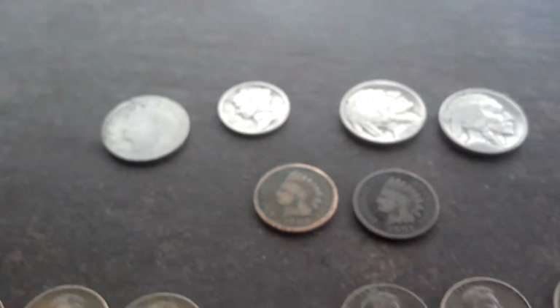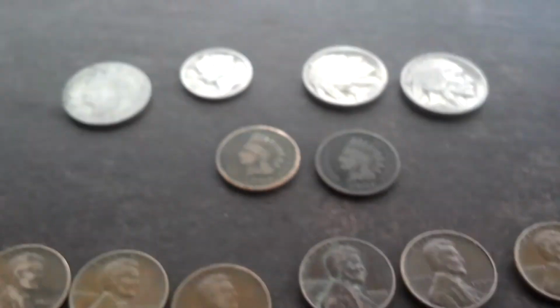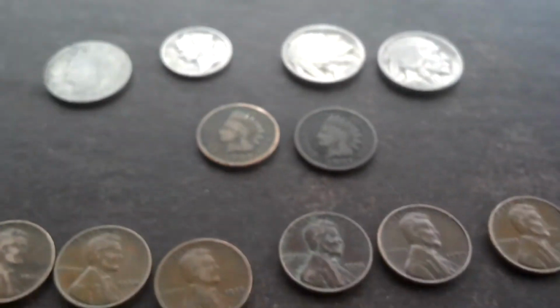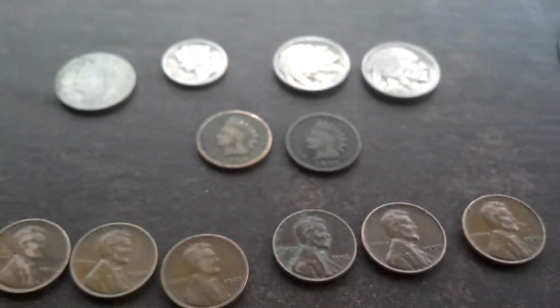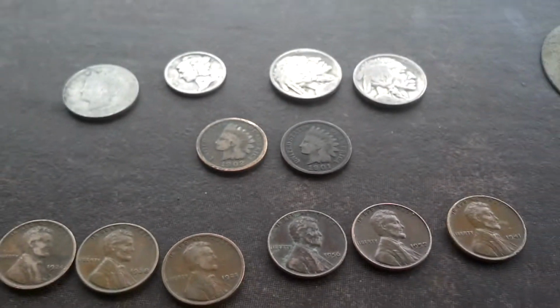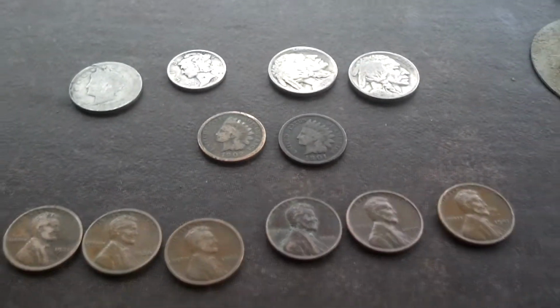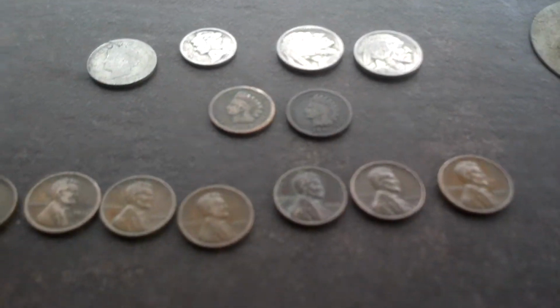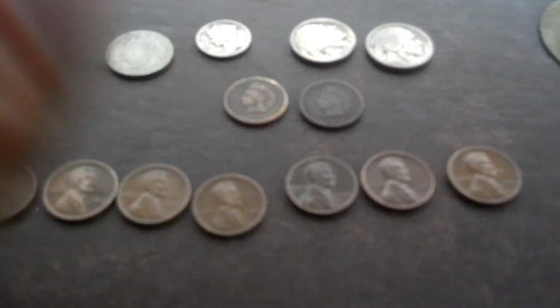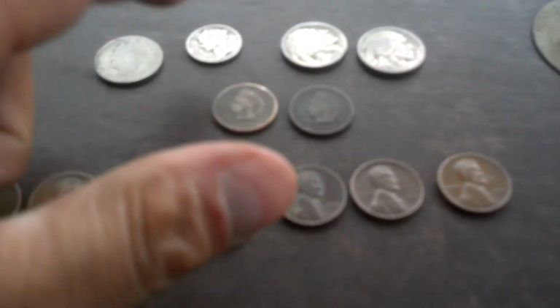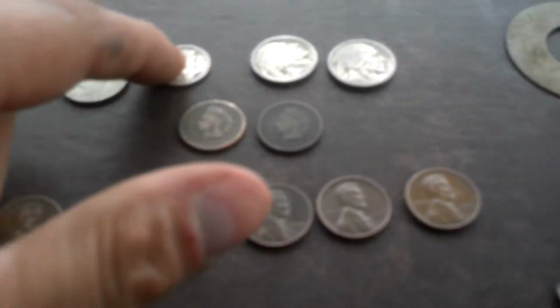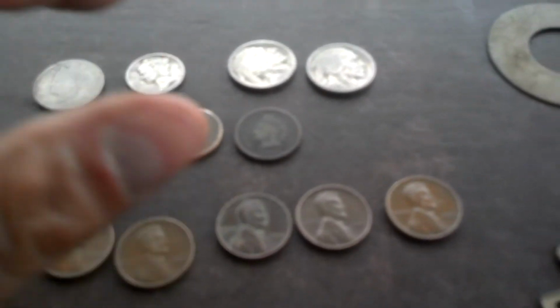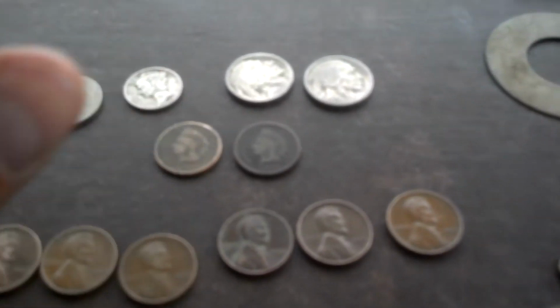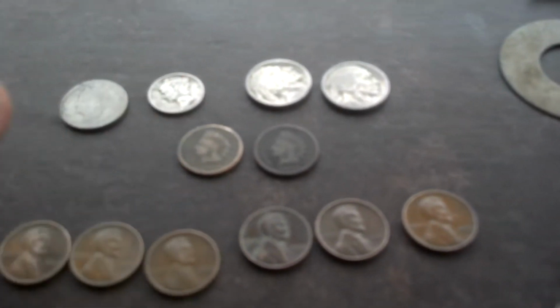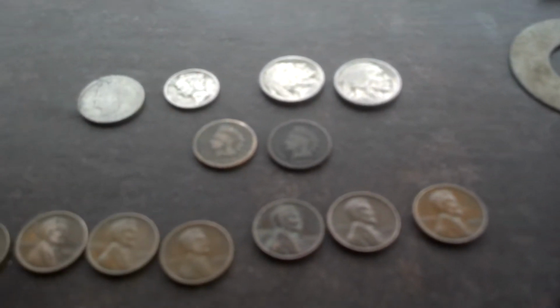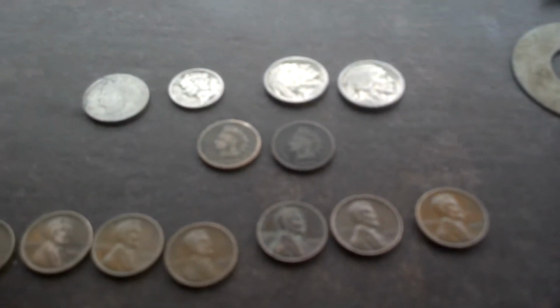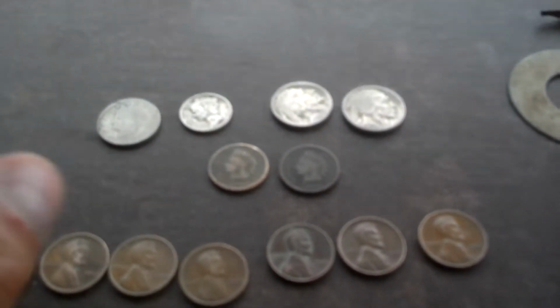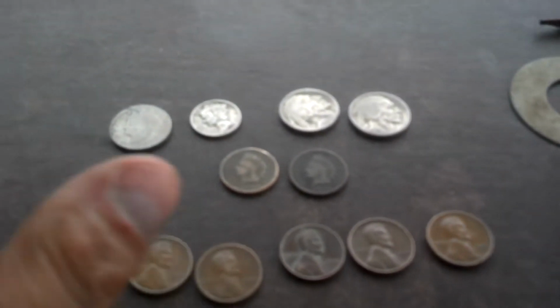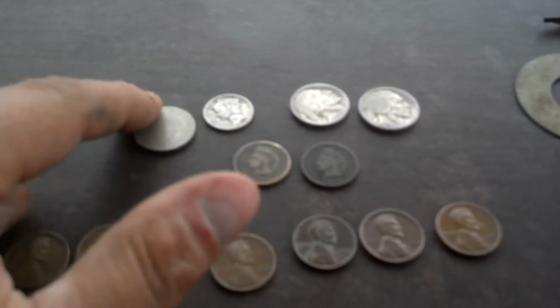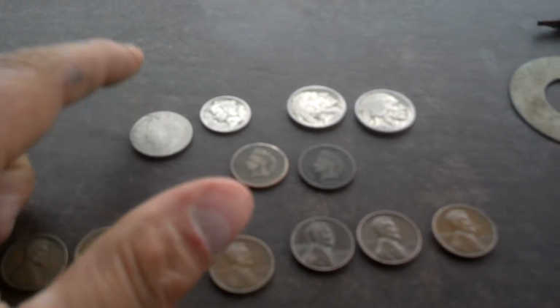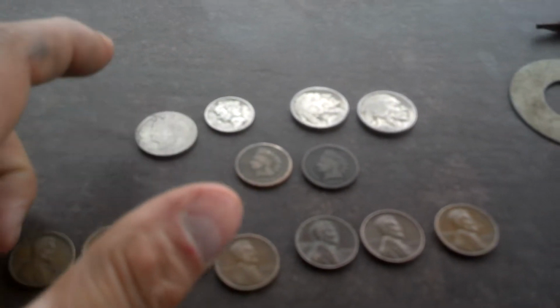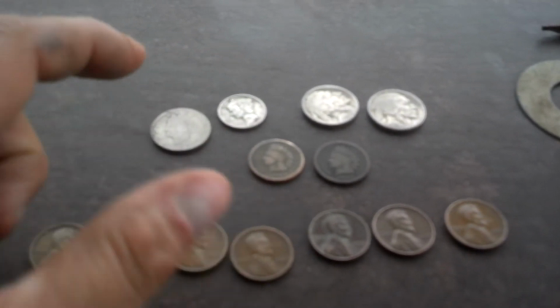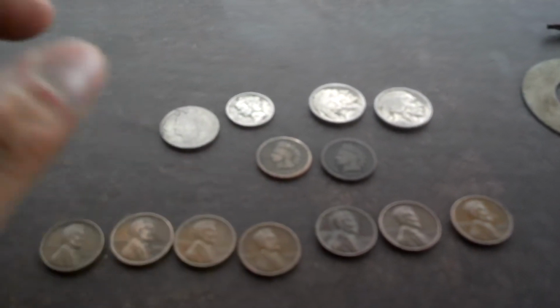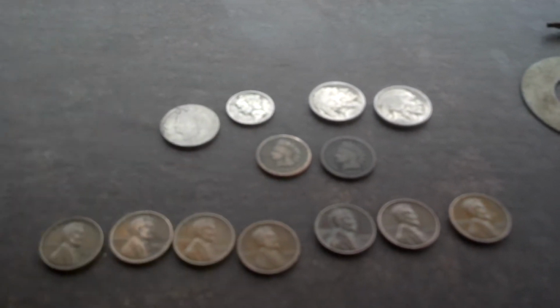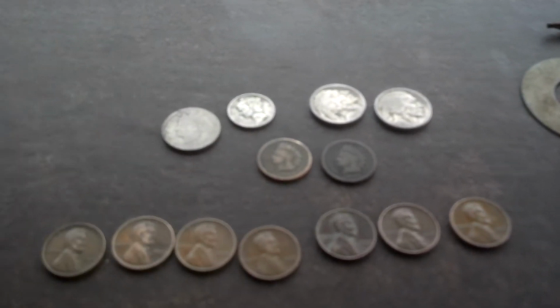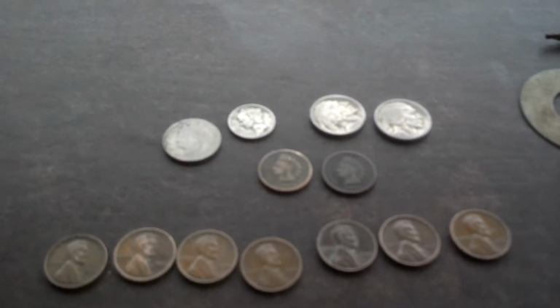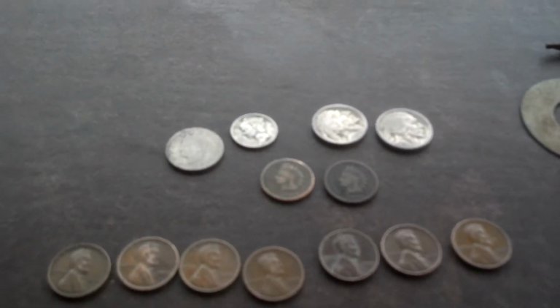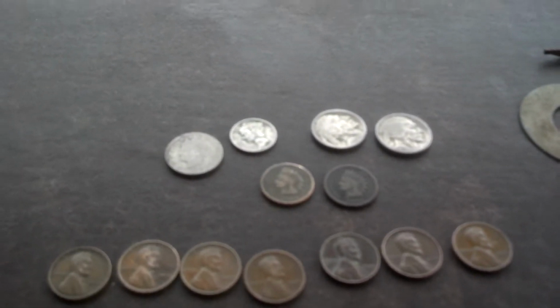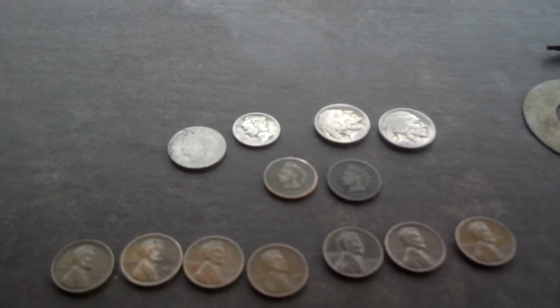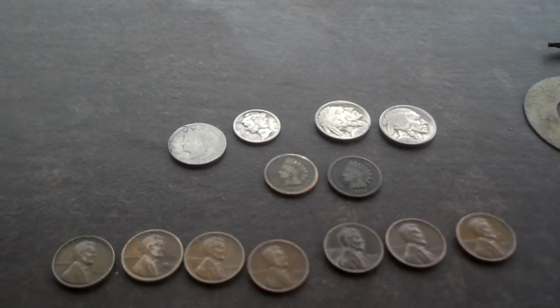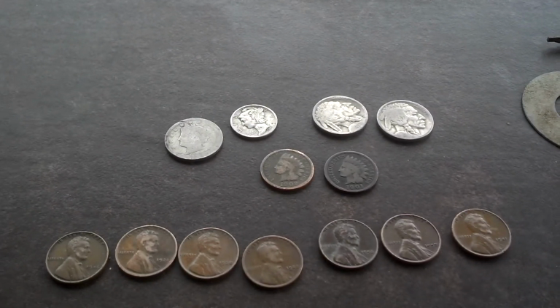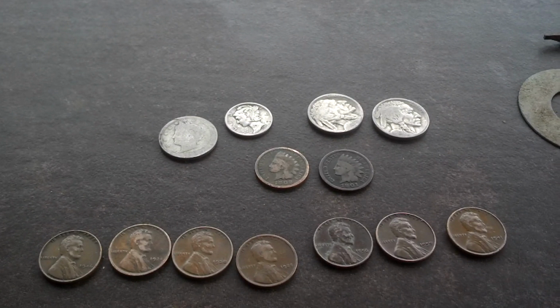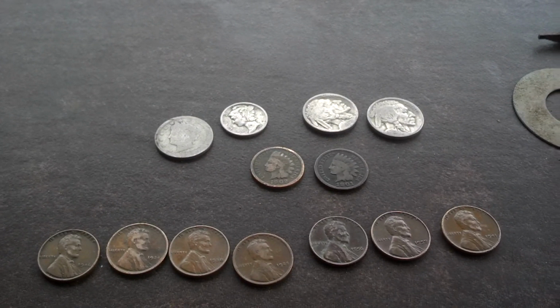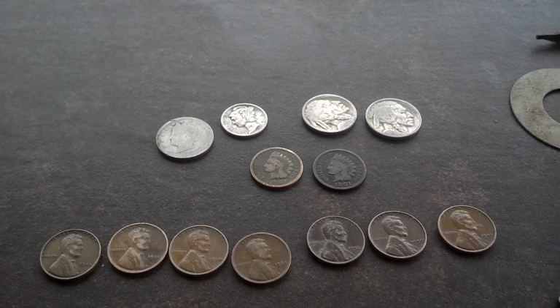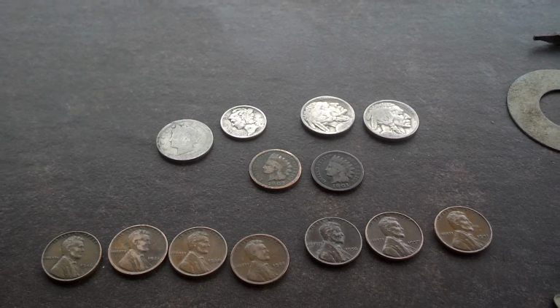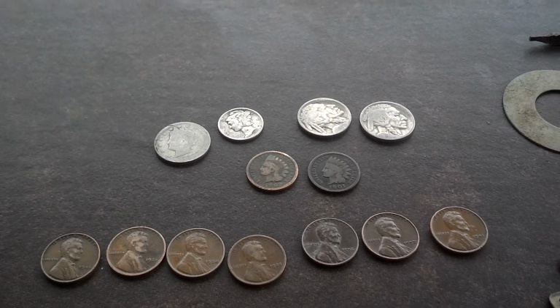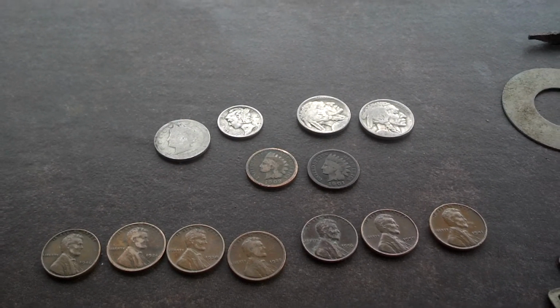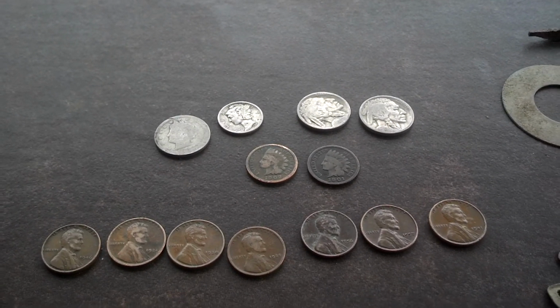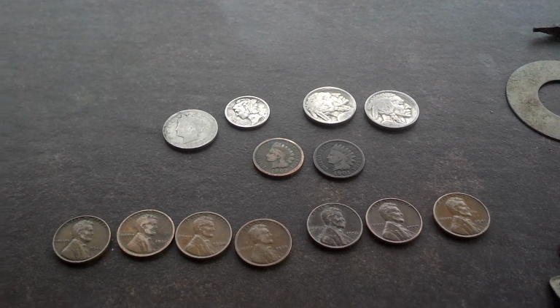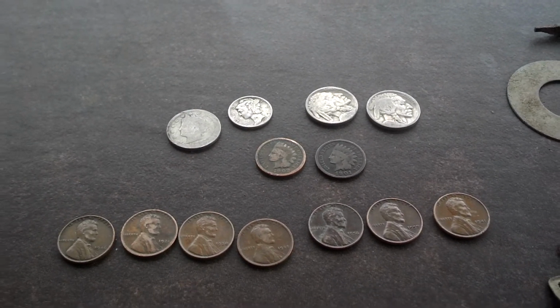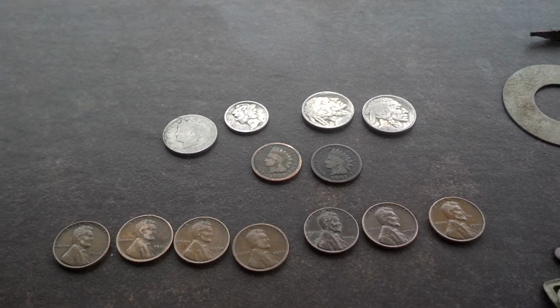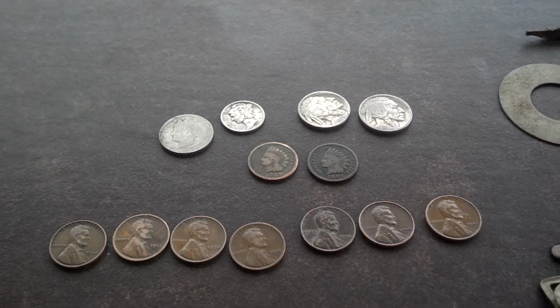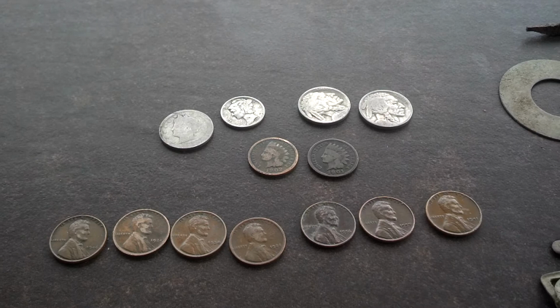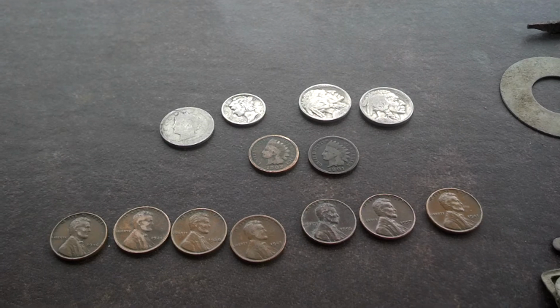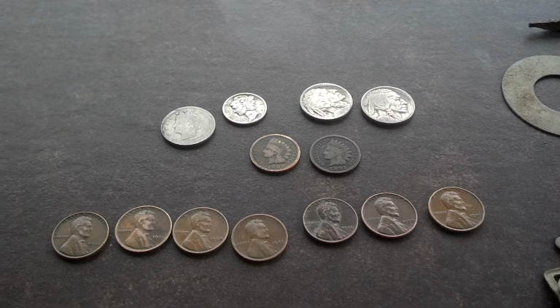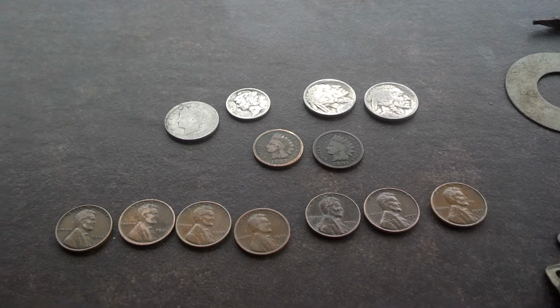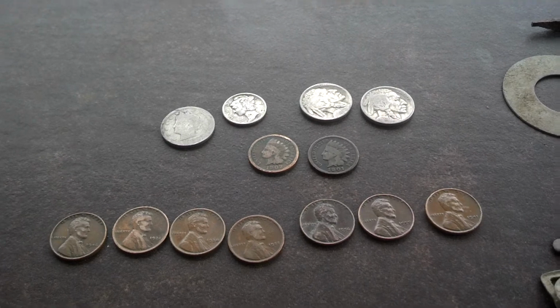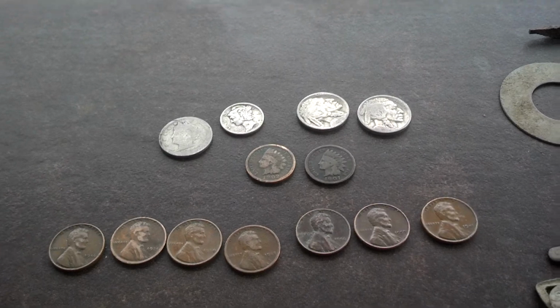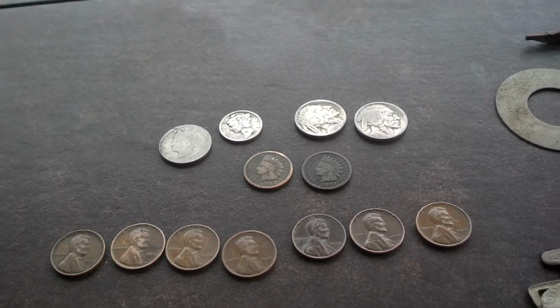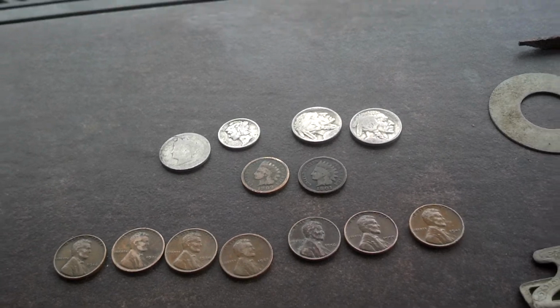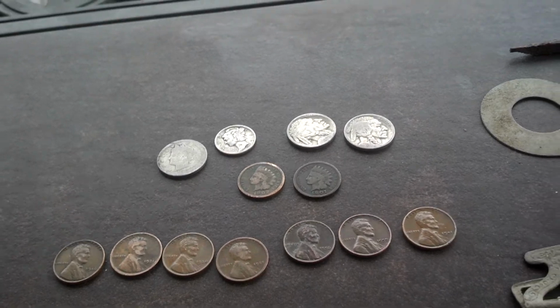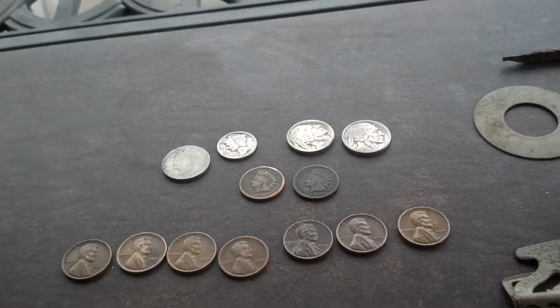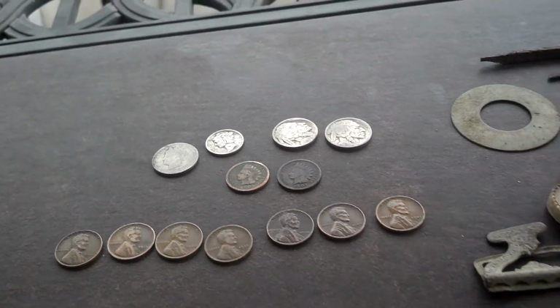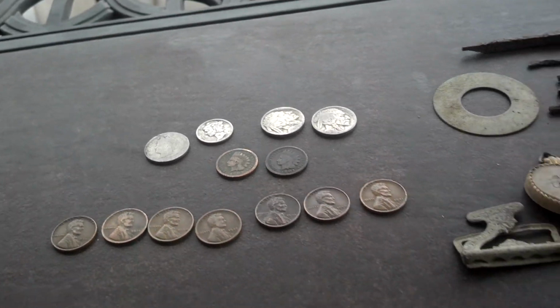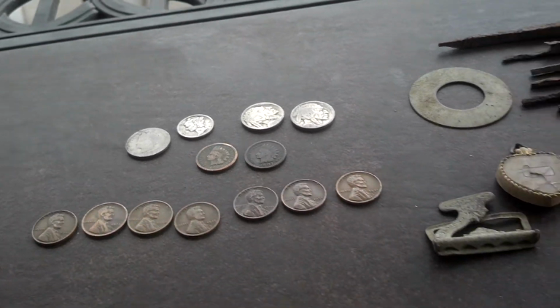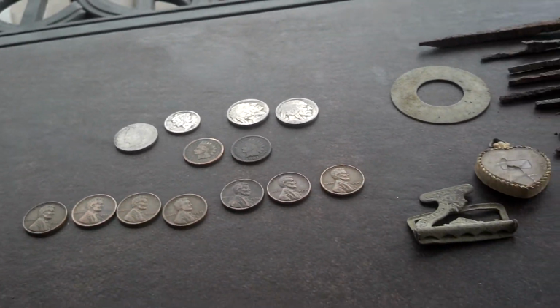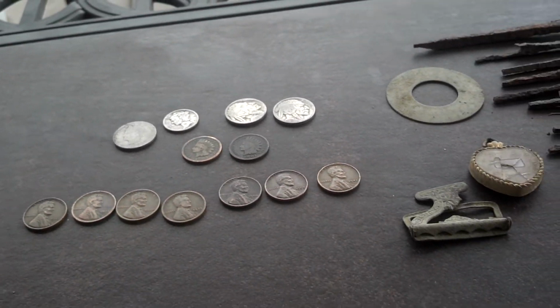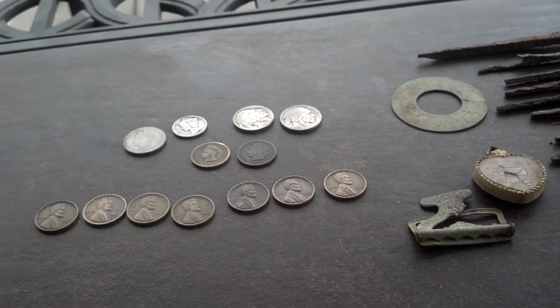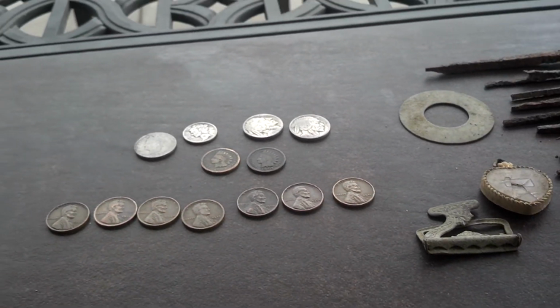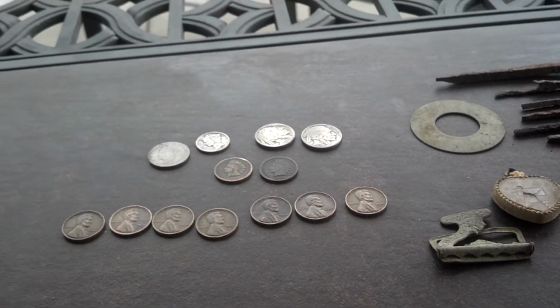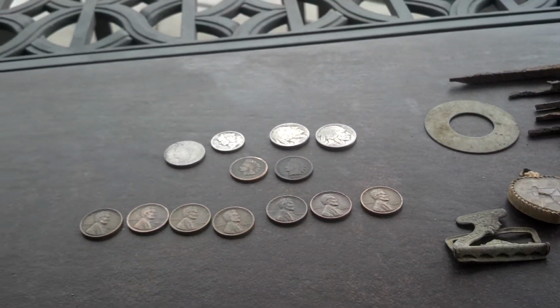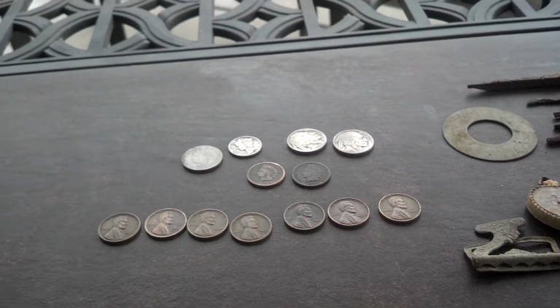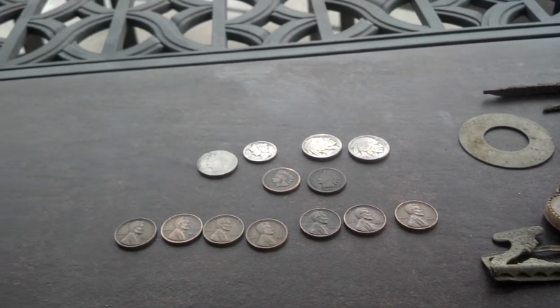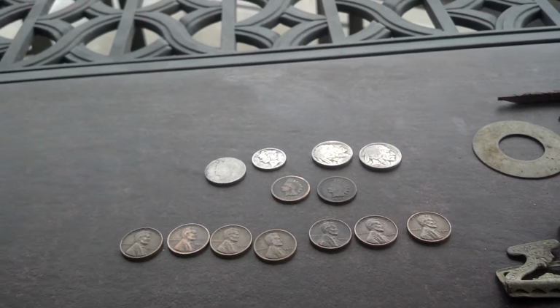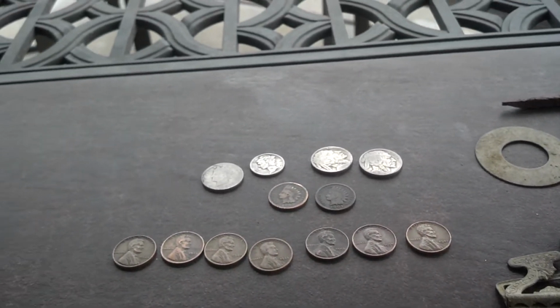Decent haul, some silver. Awesome, really old V-nickels still popping out of the dirt.